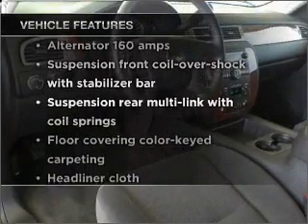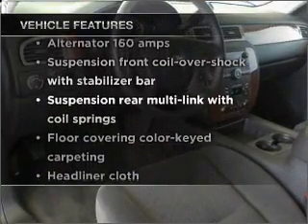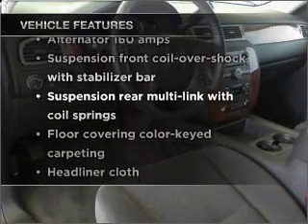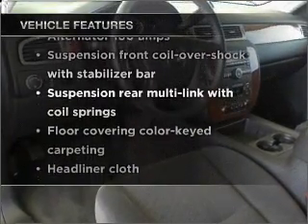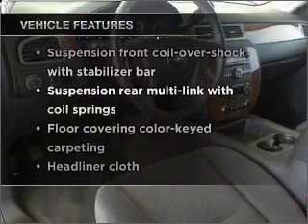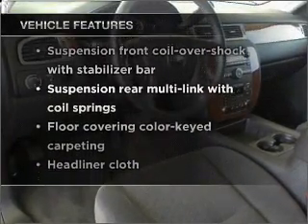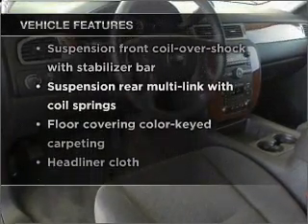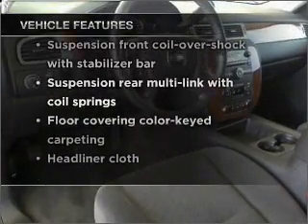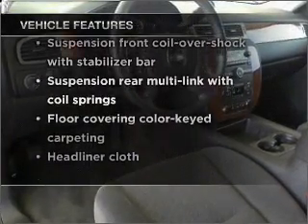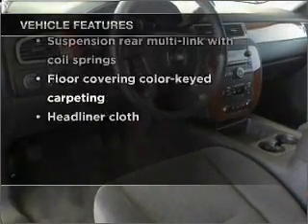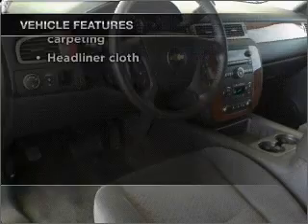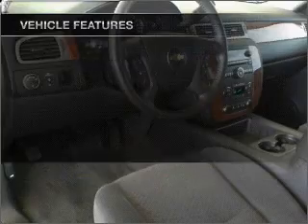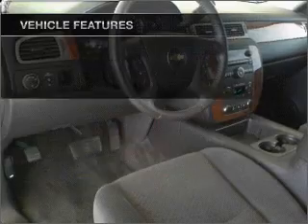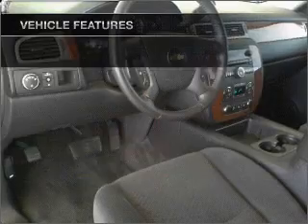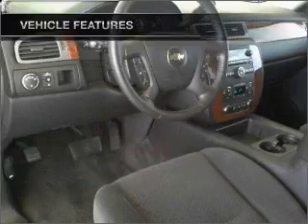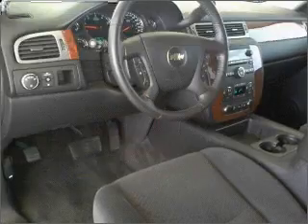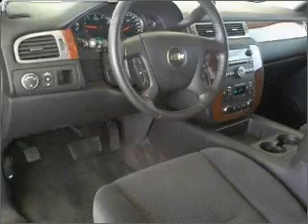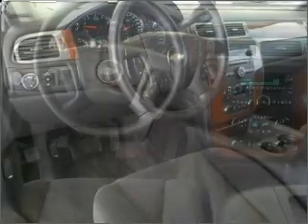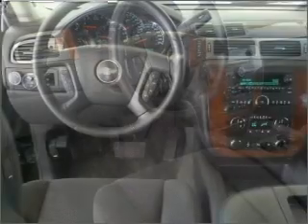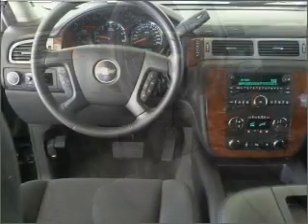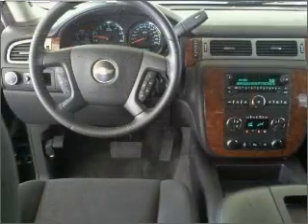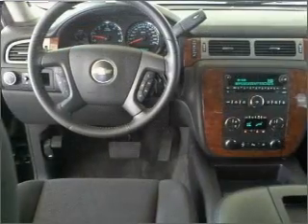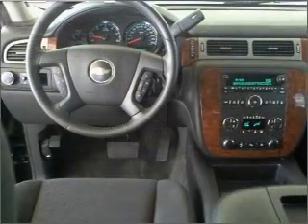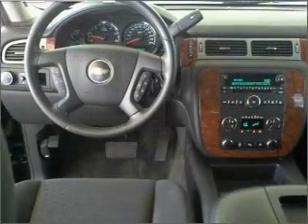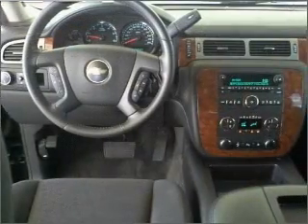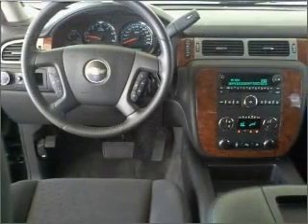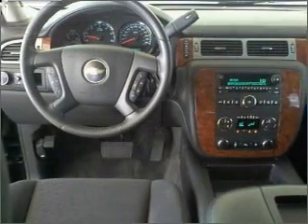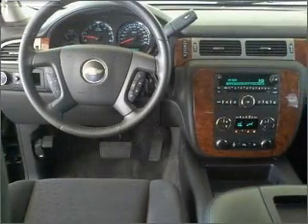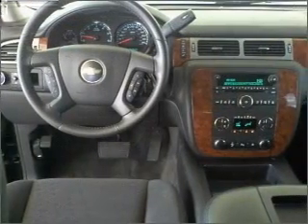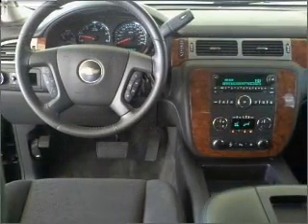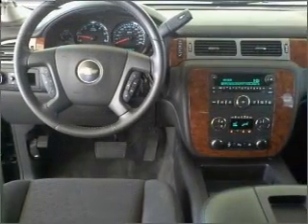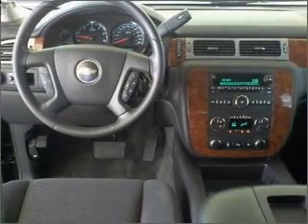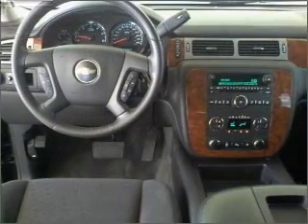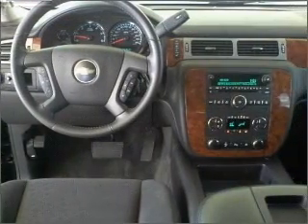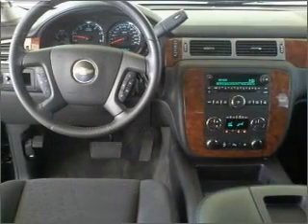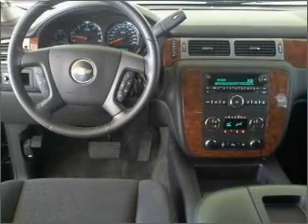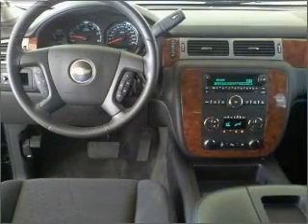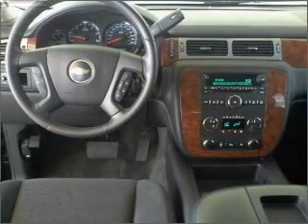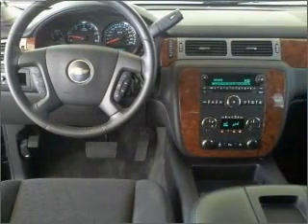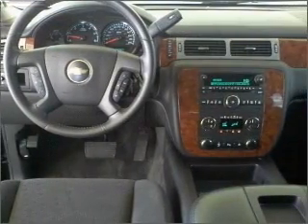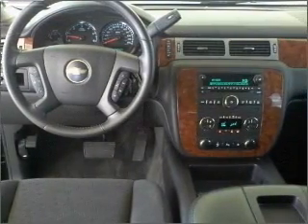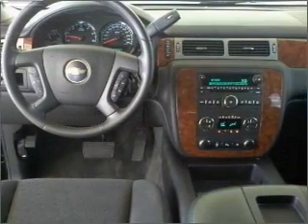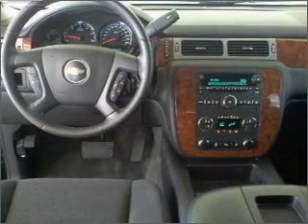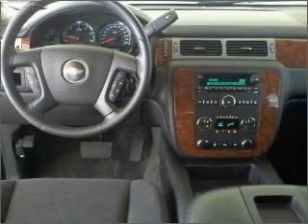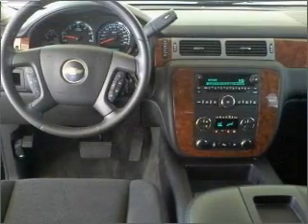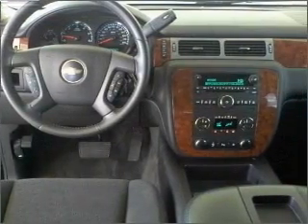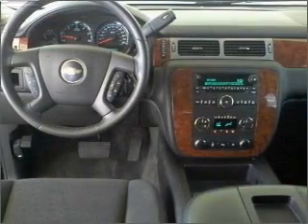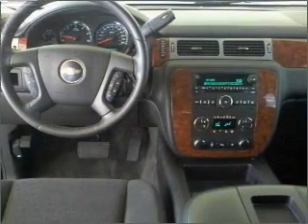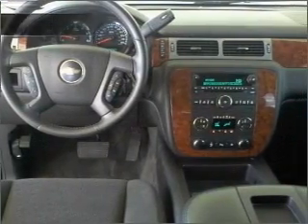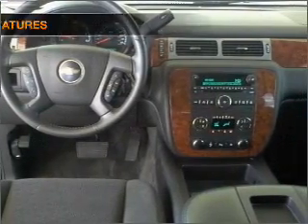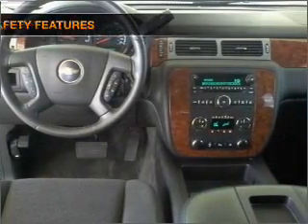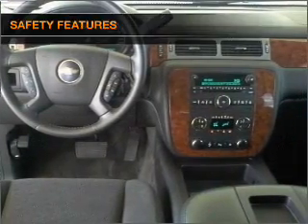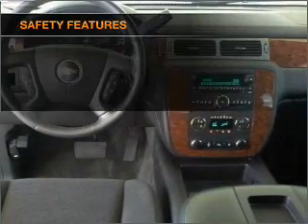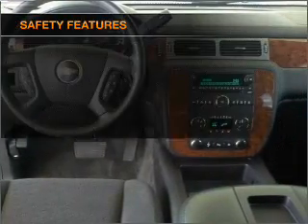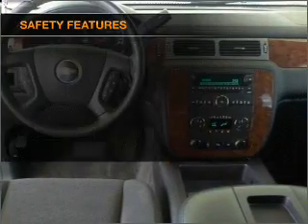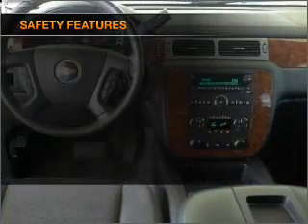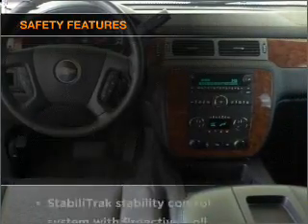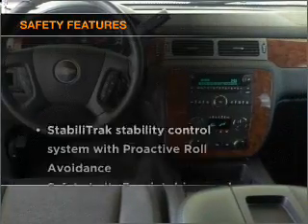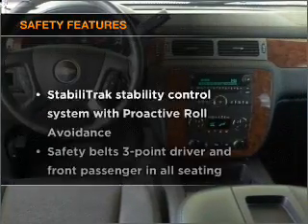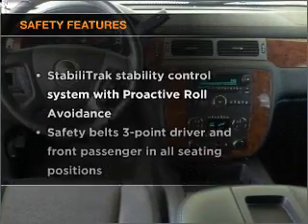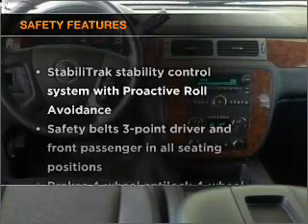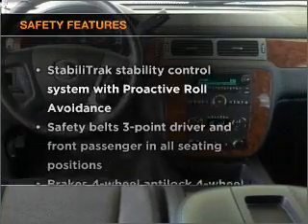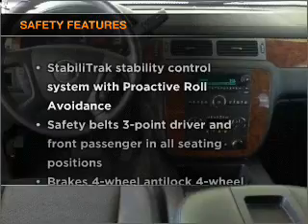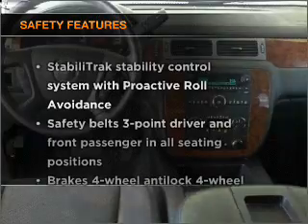Air conditioning, power door locks, power windows, power steering, cruise control. If safety is a high priority,